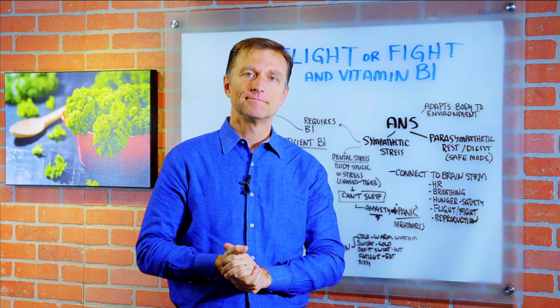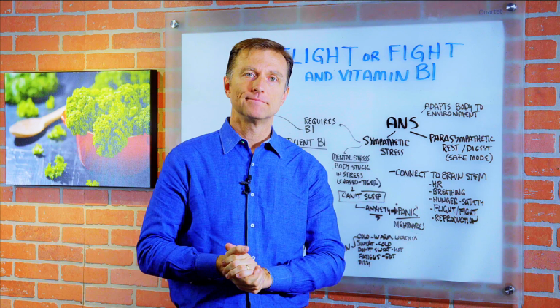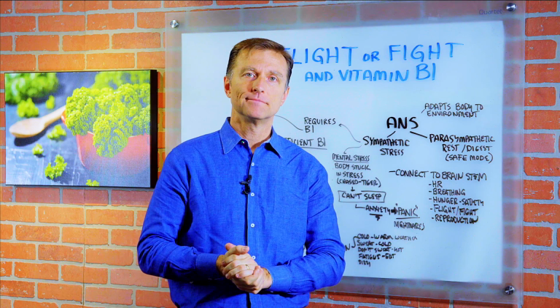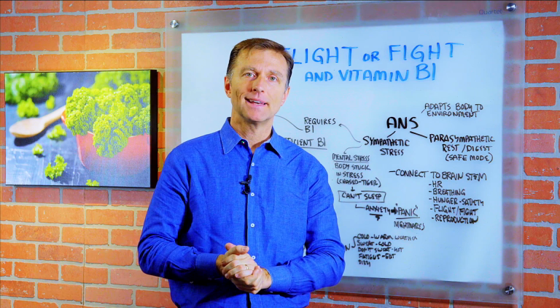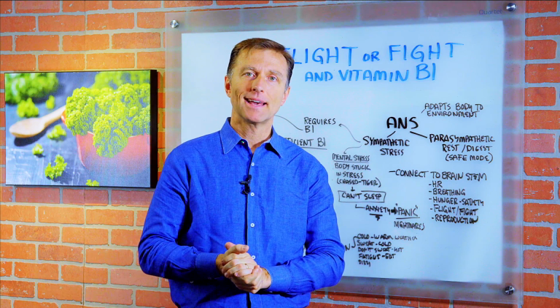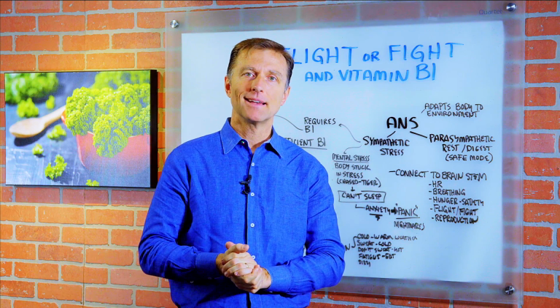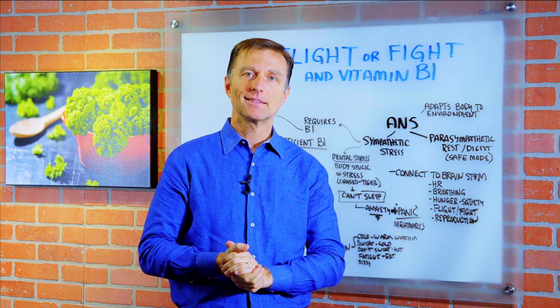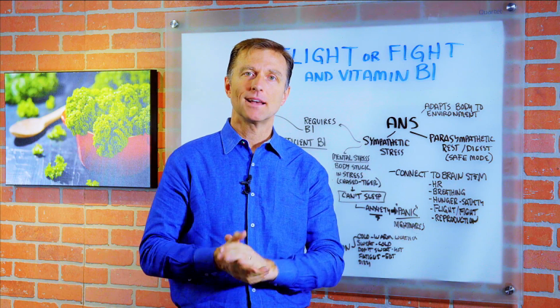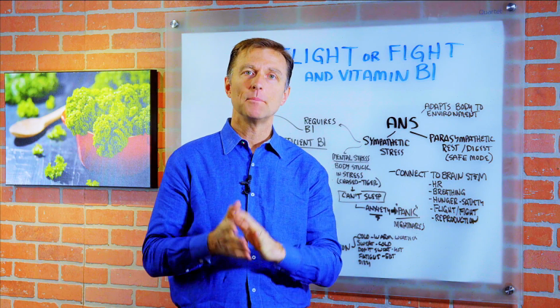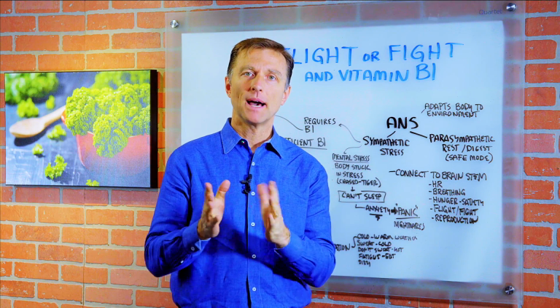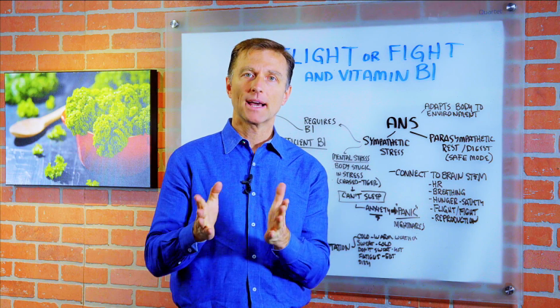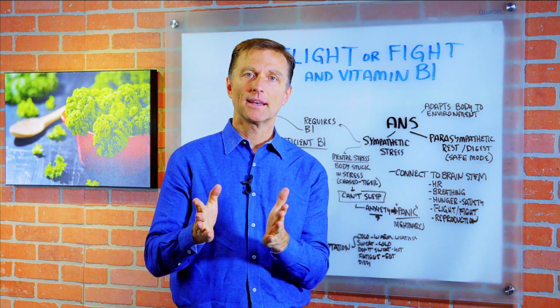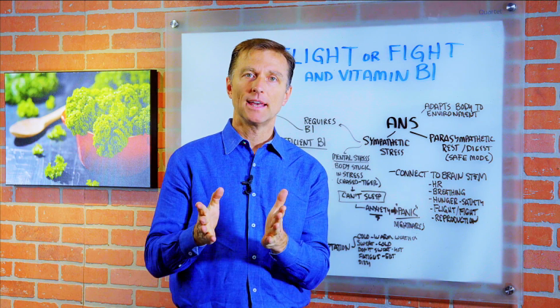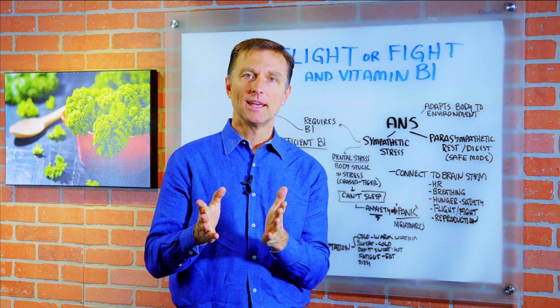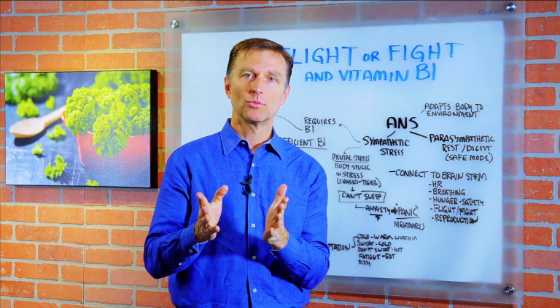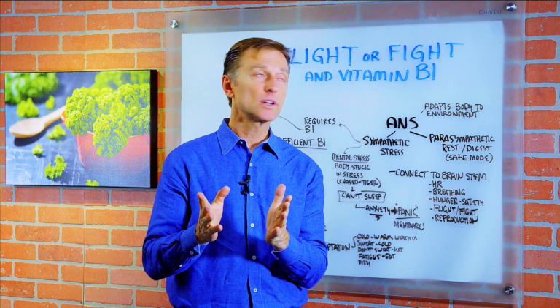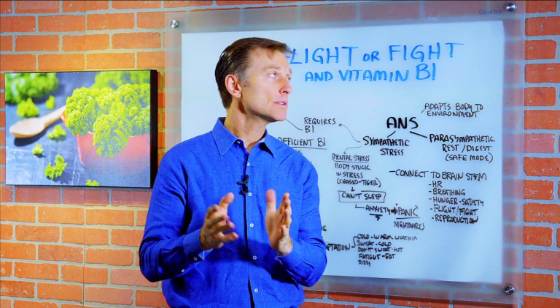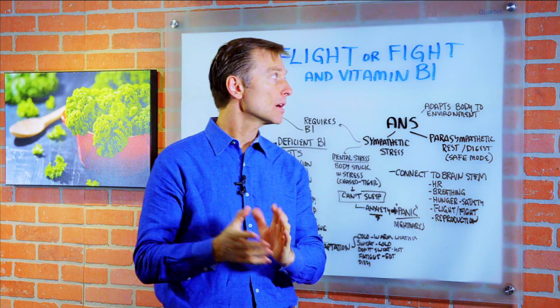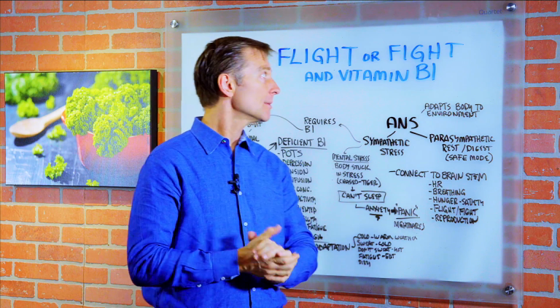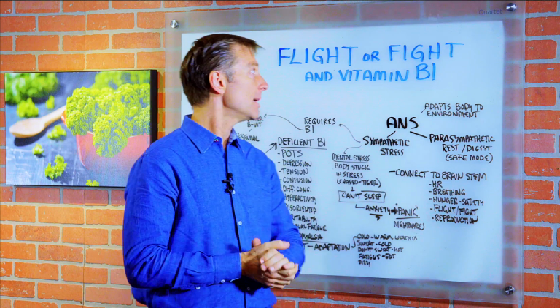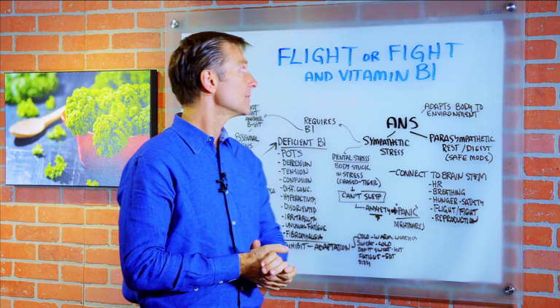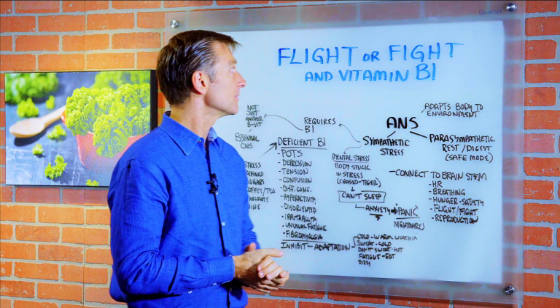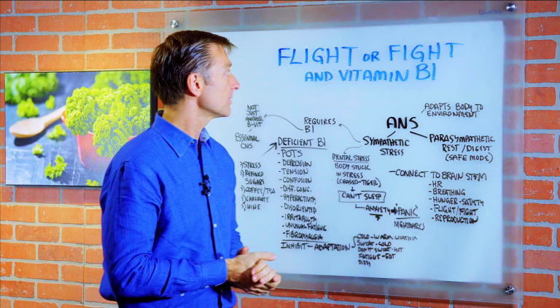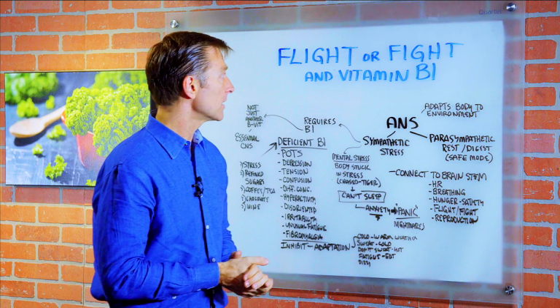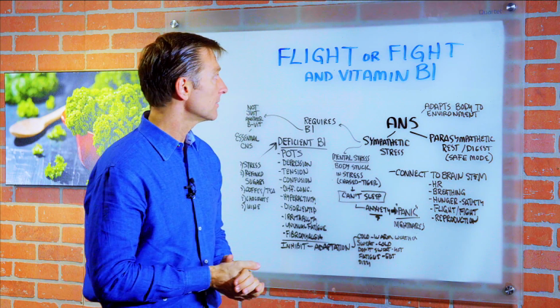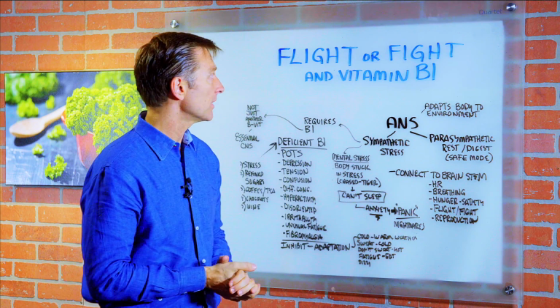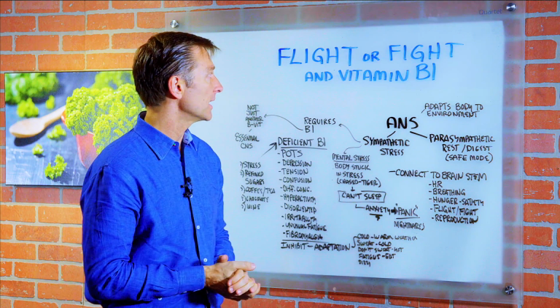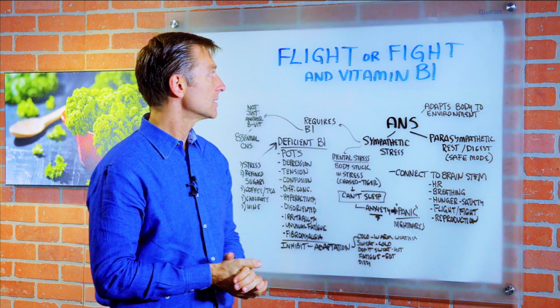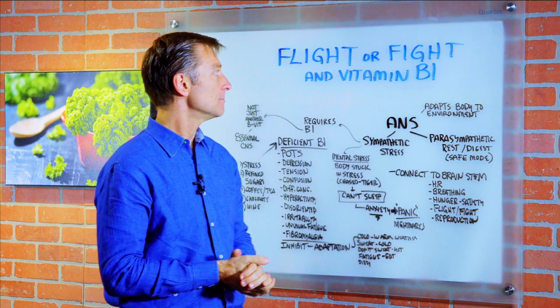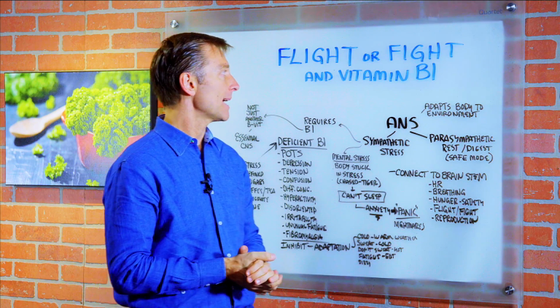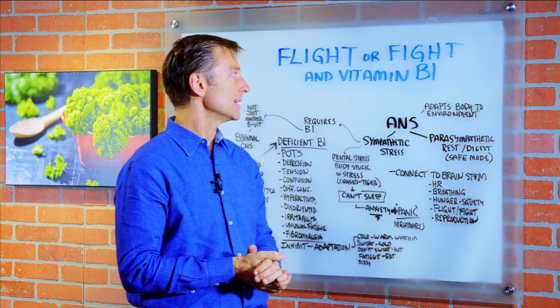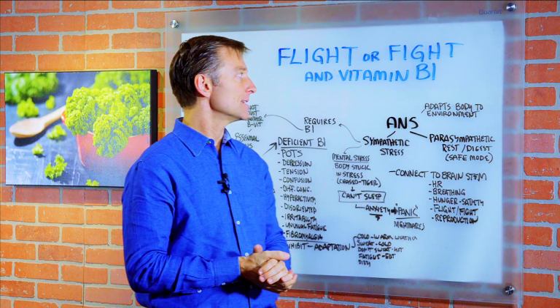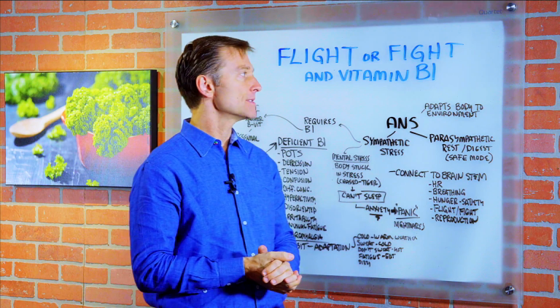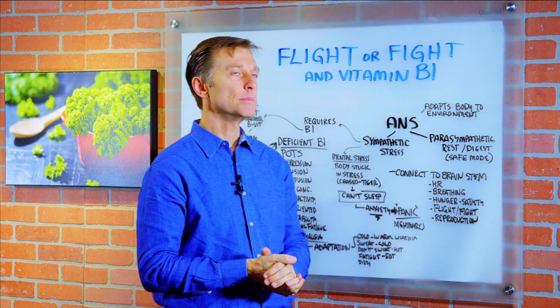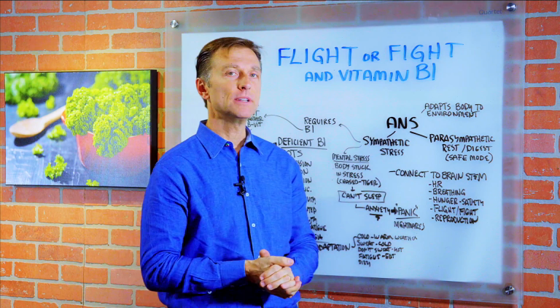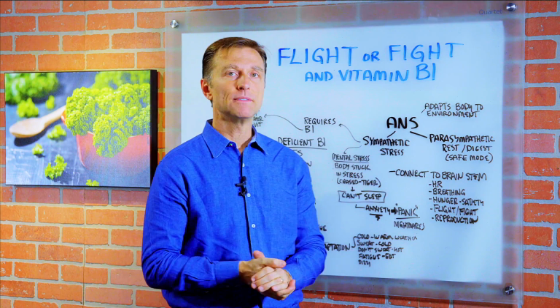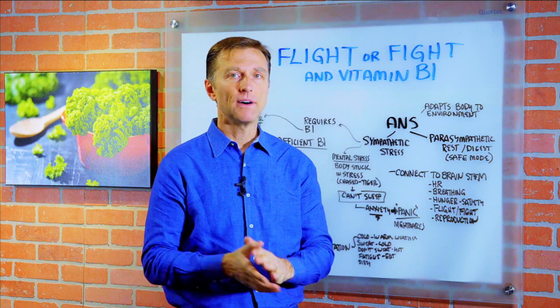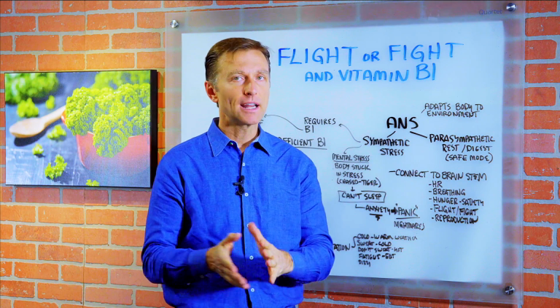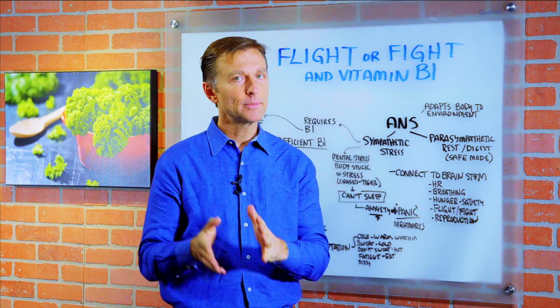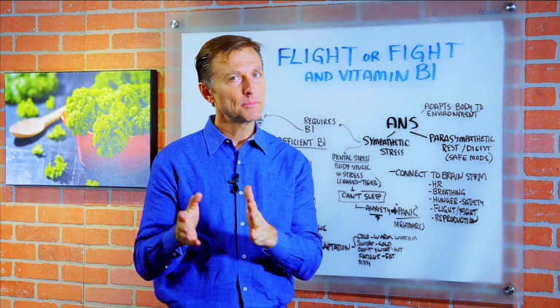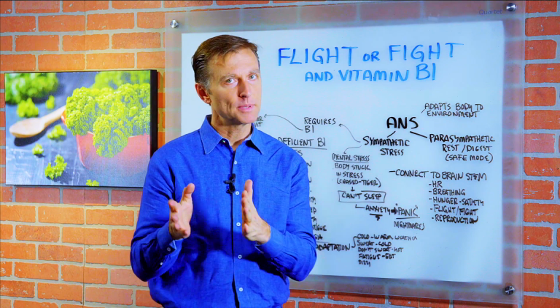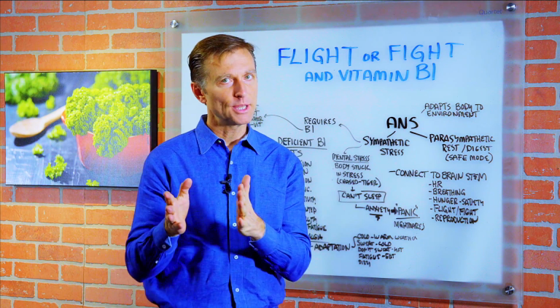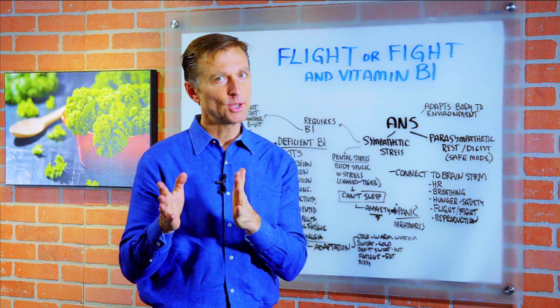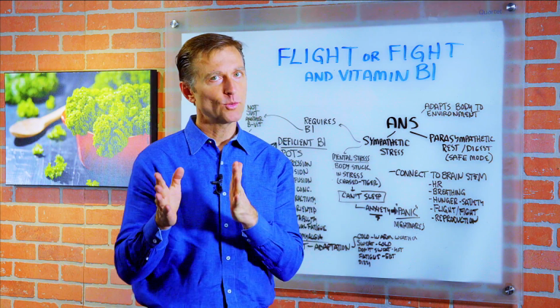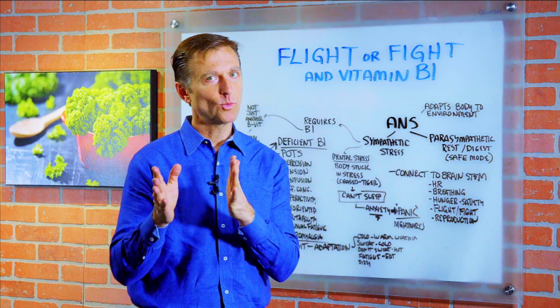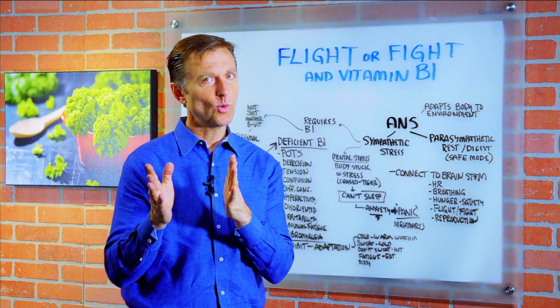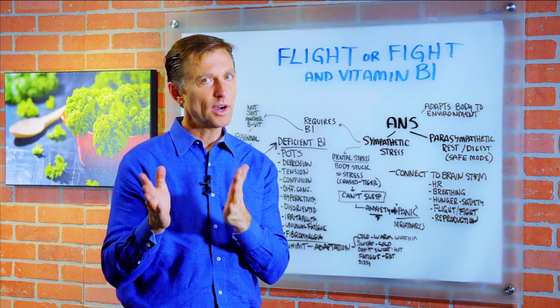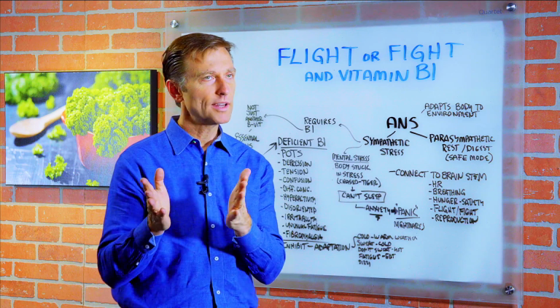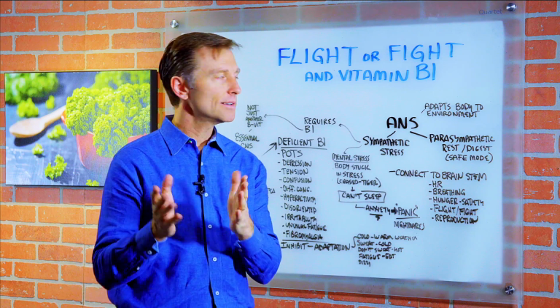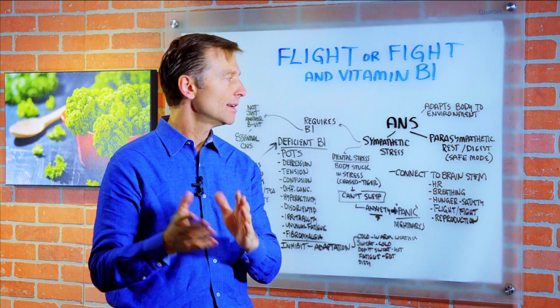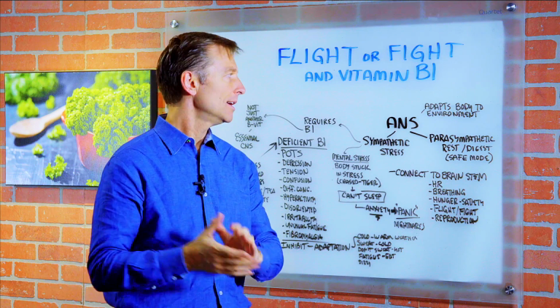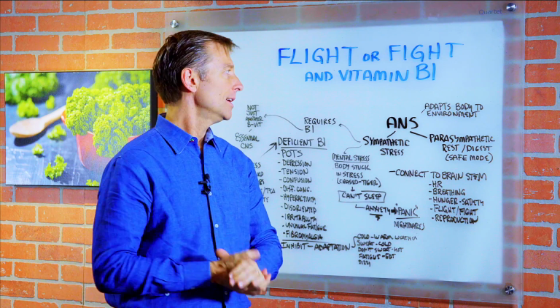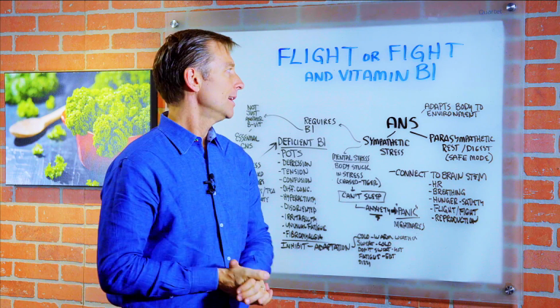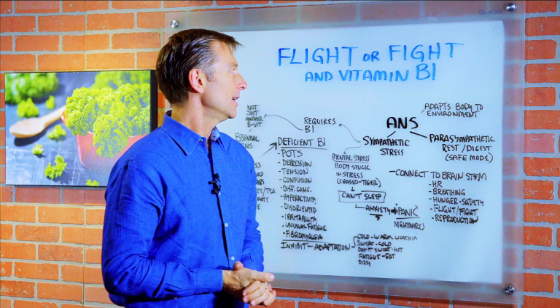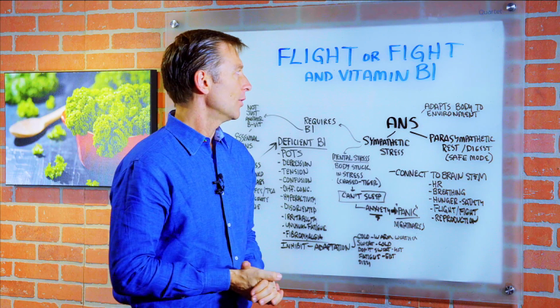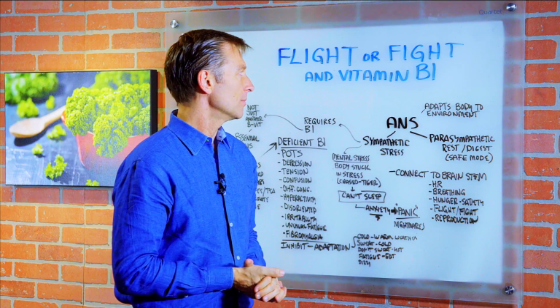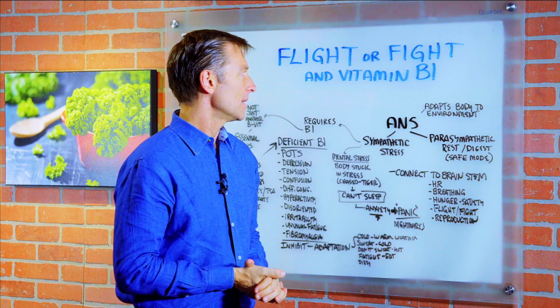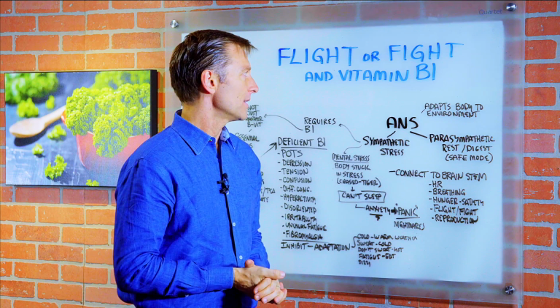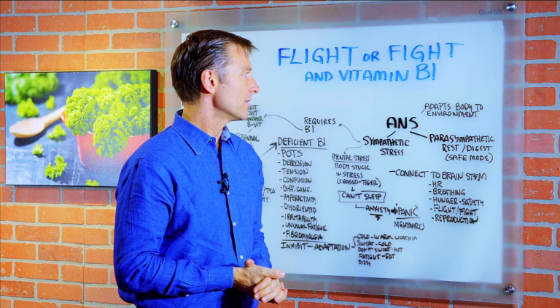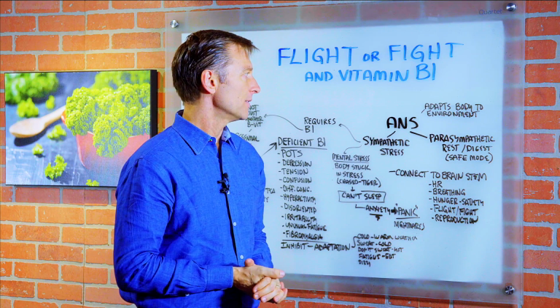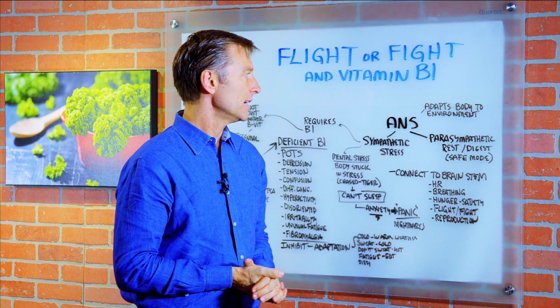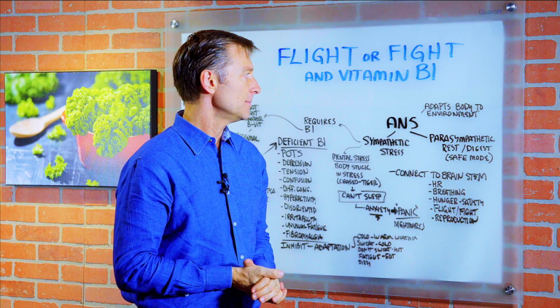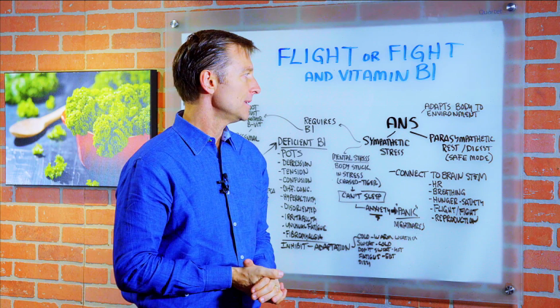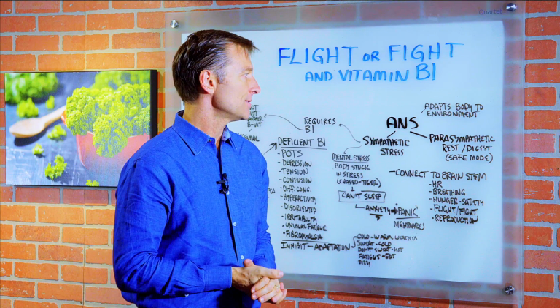Hey guys, I'm back and we're going to talk about the flight or fight mechanism in vitamin B1, one of my favorite vitamins.